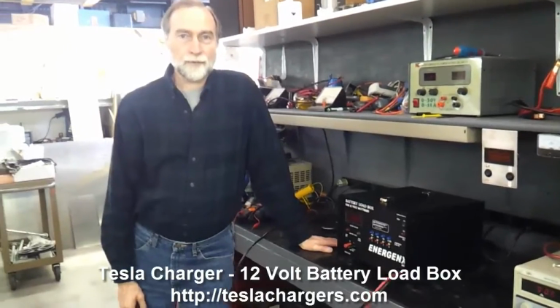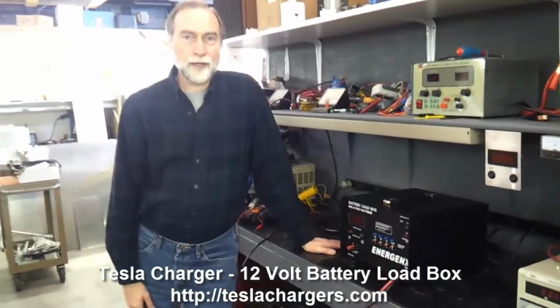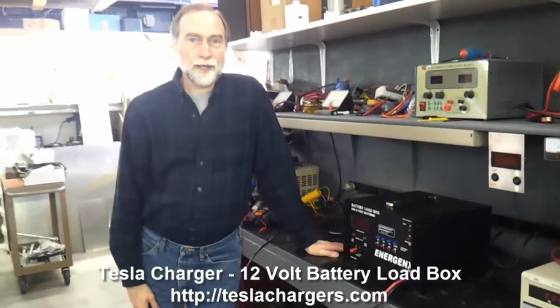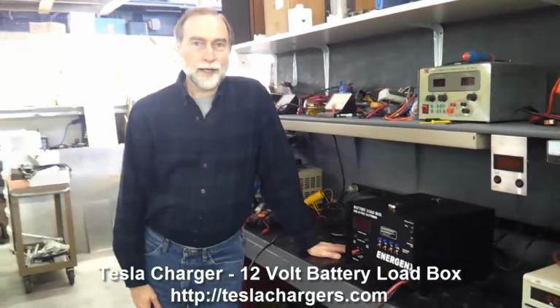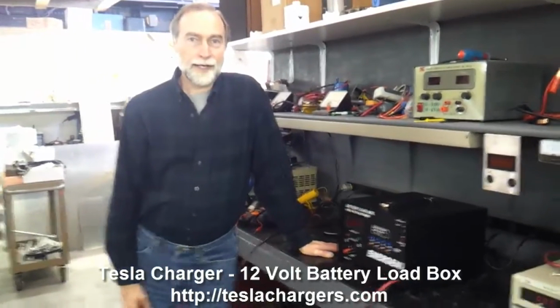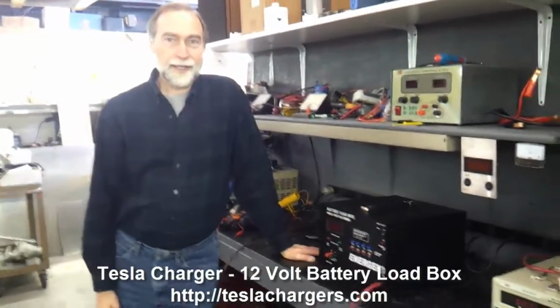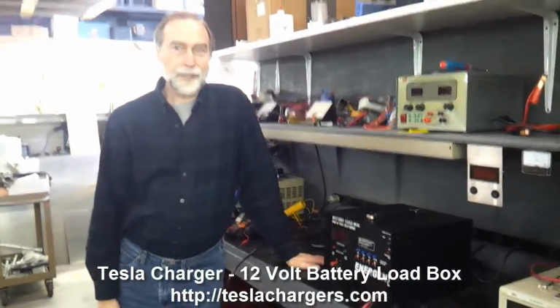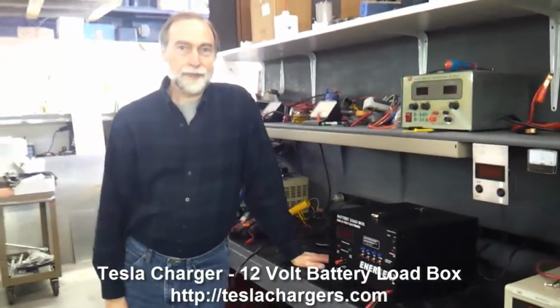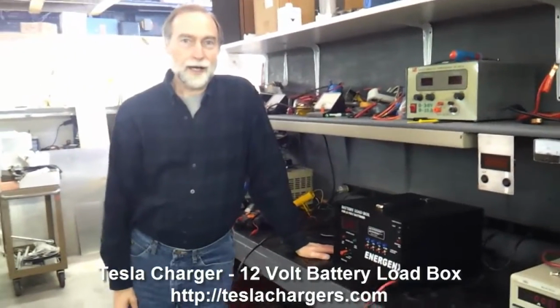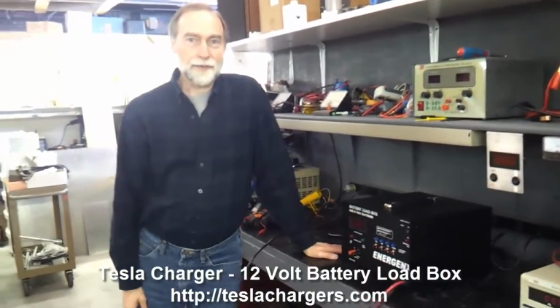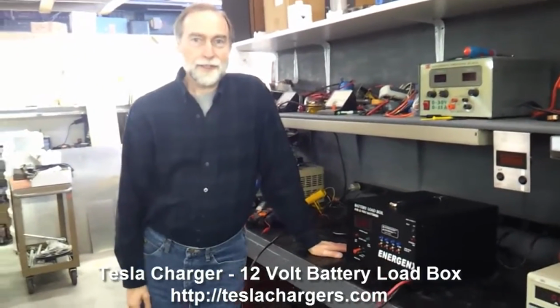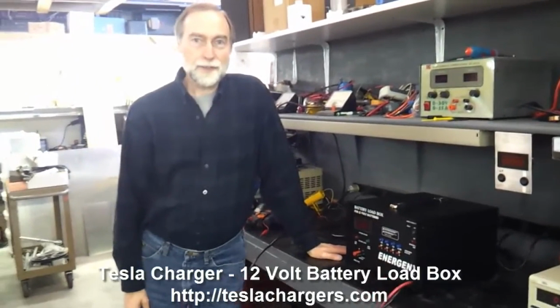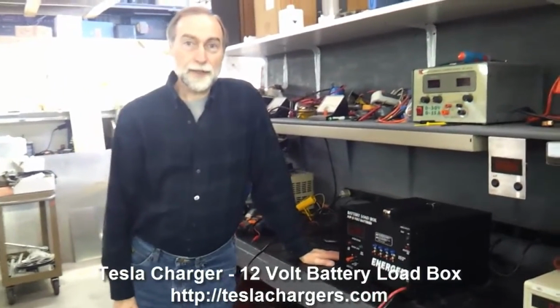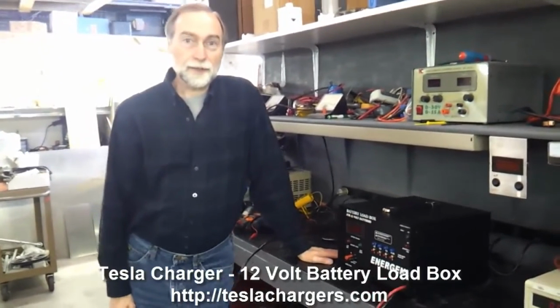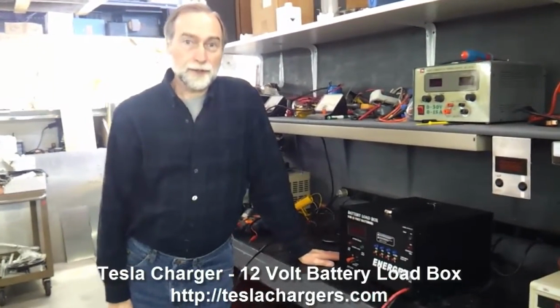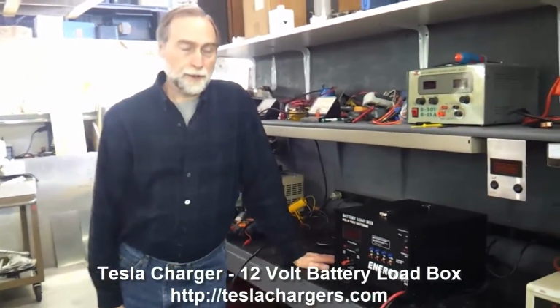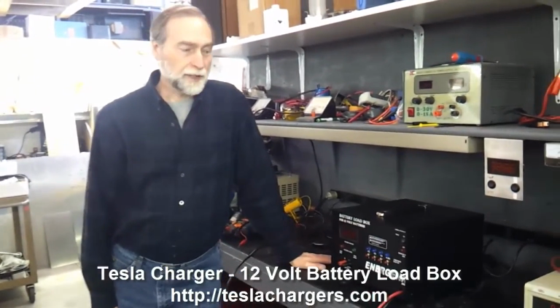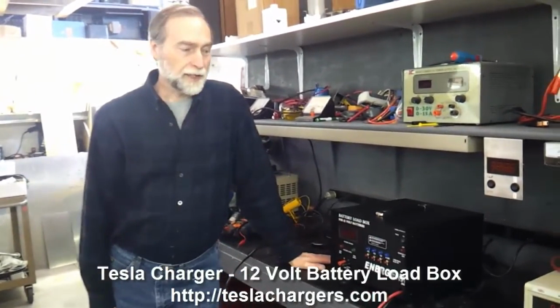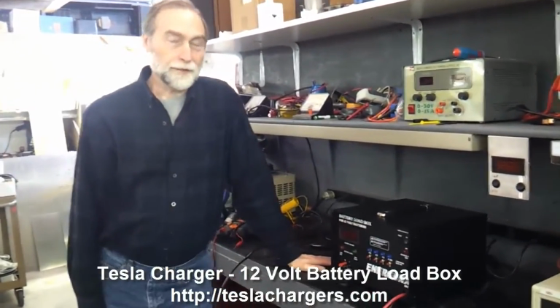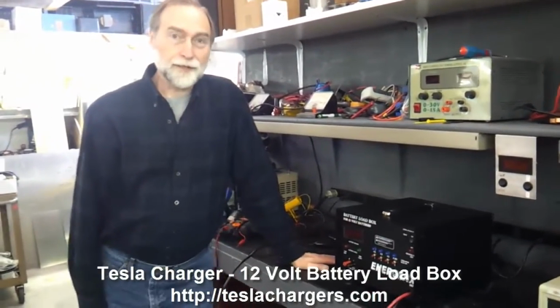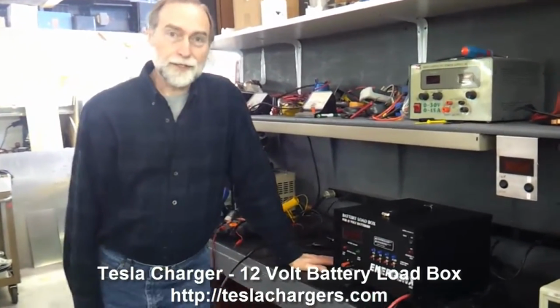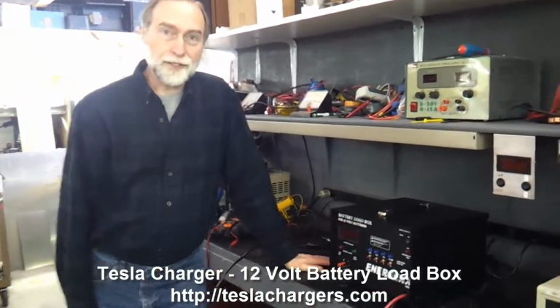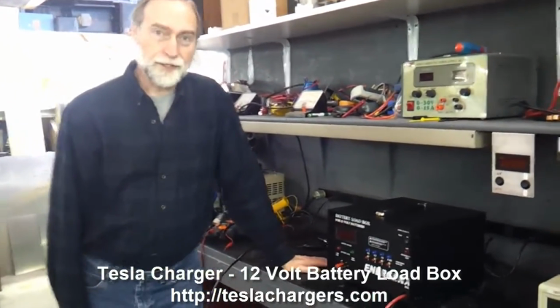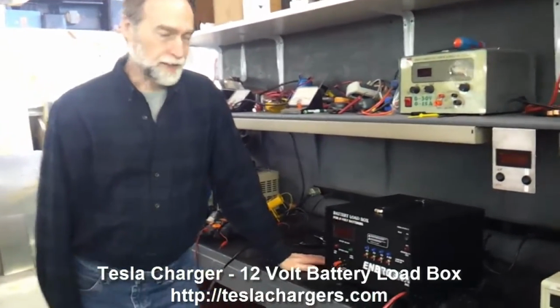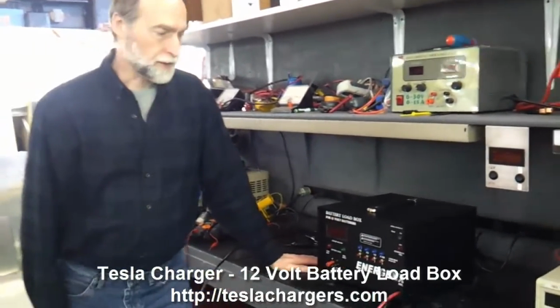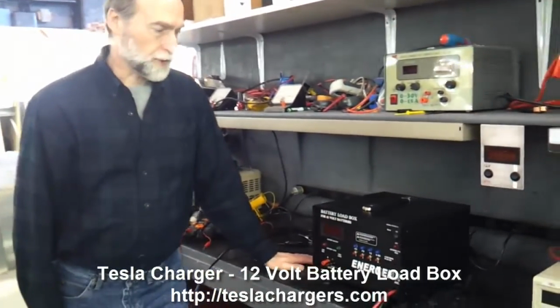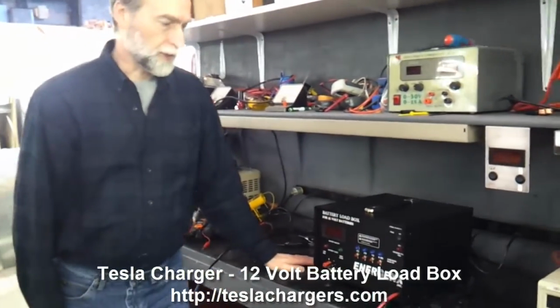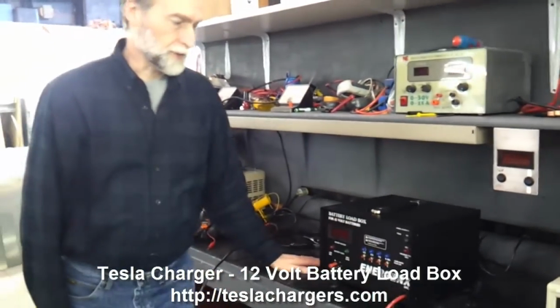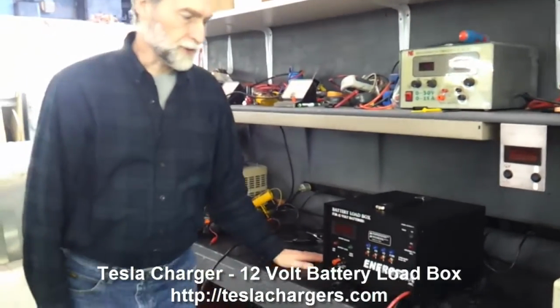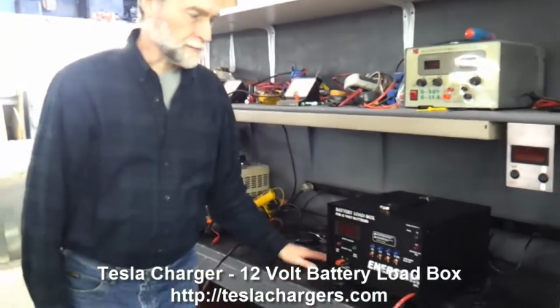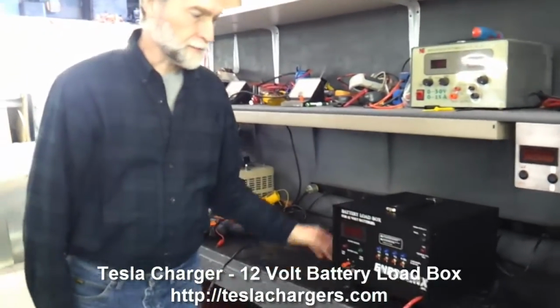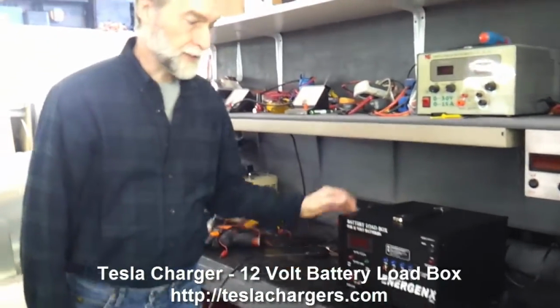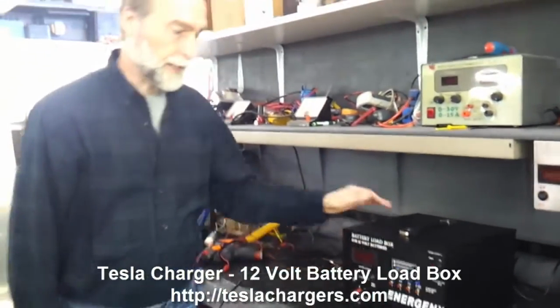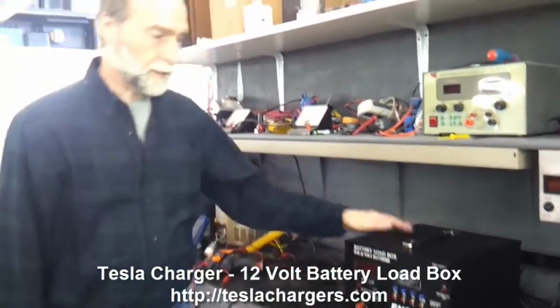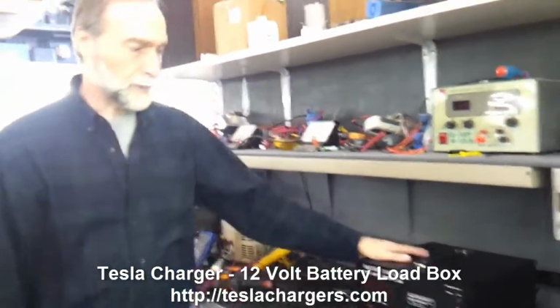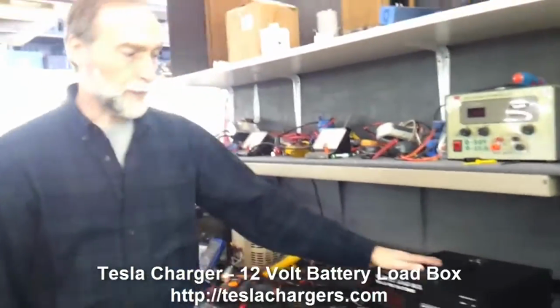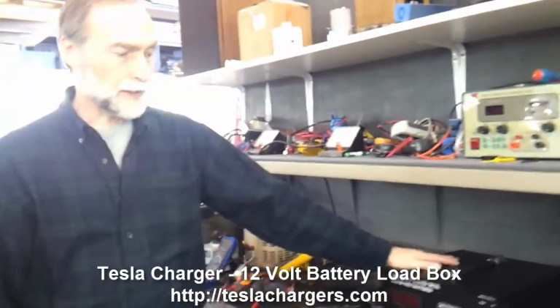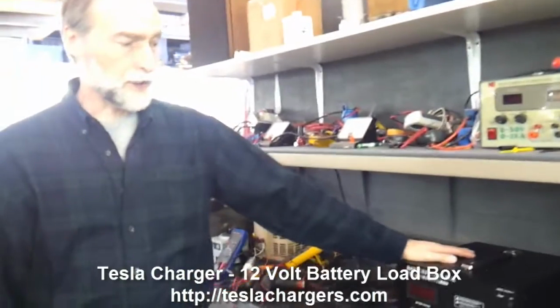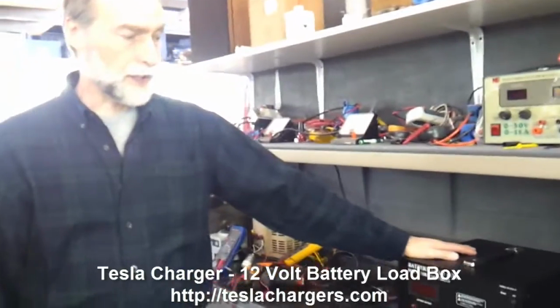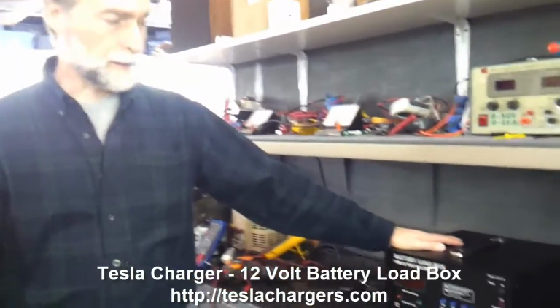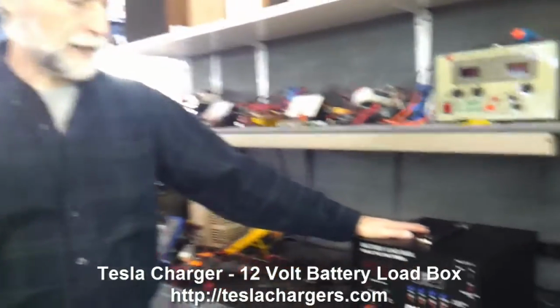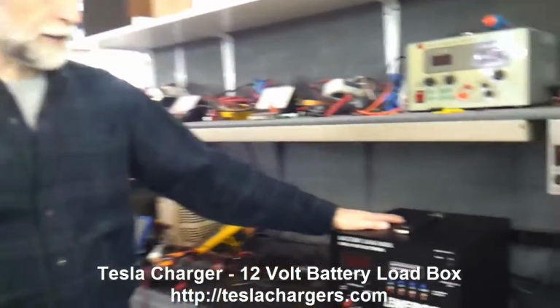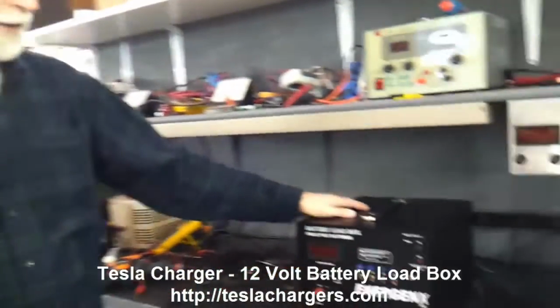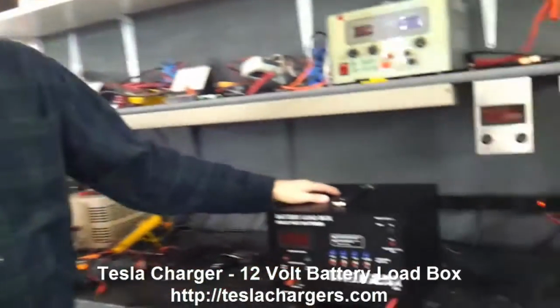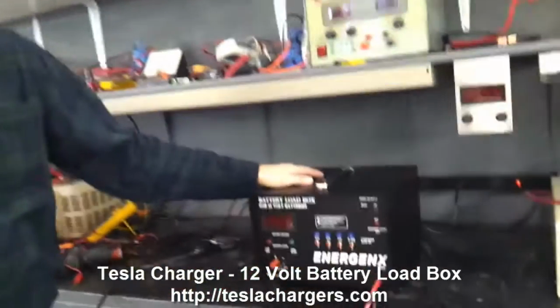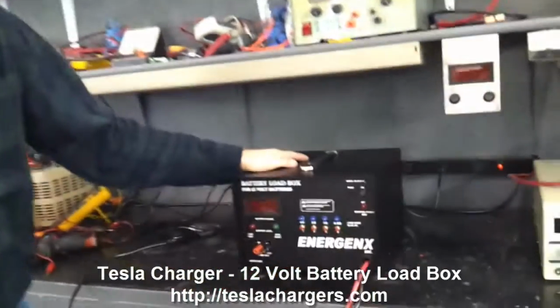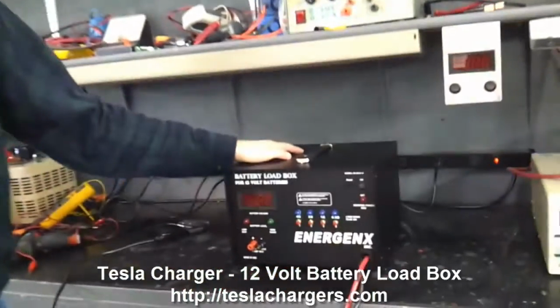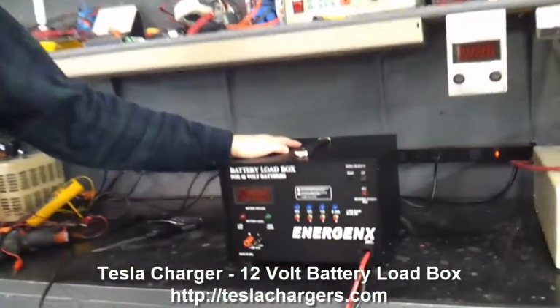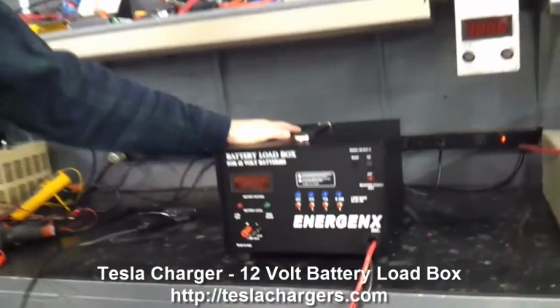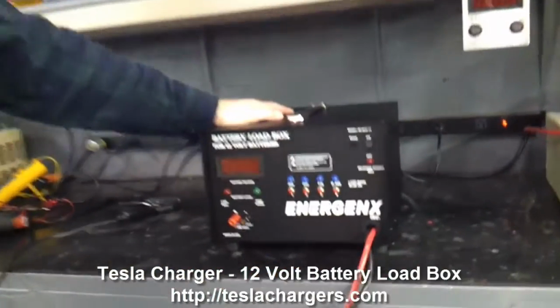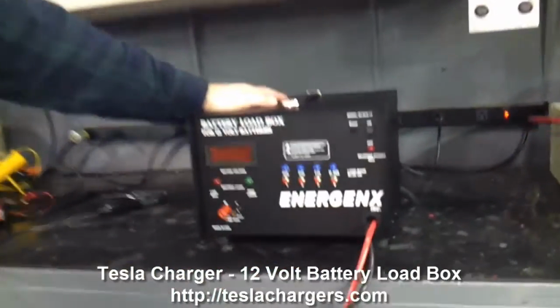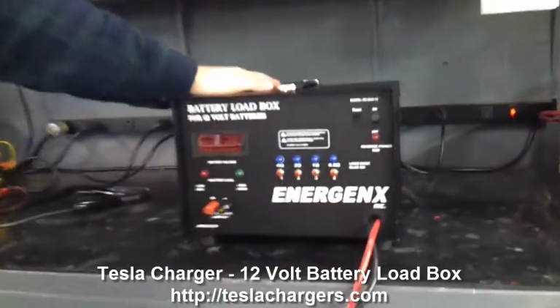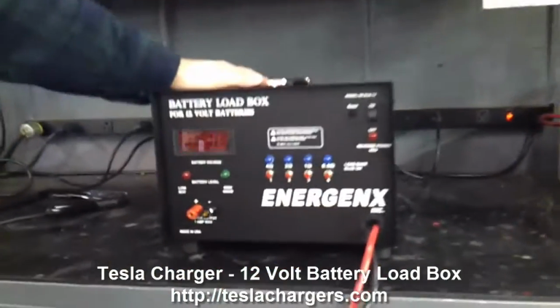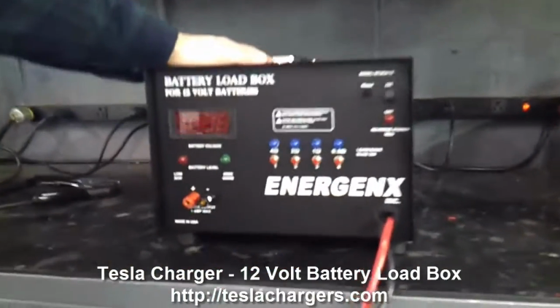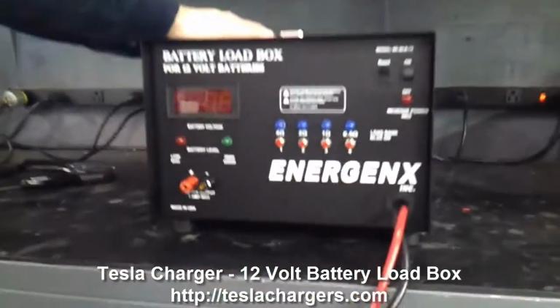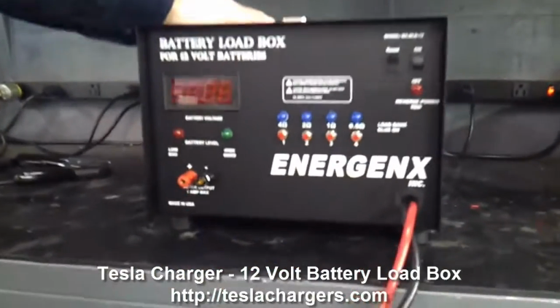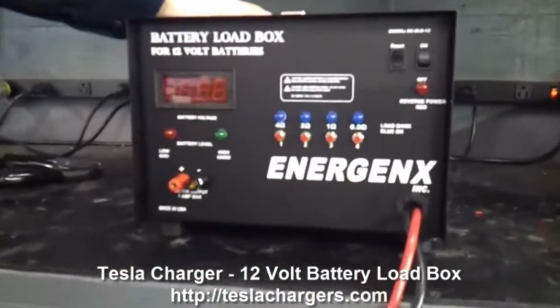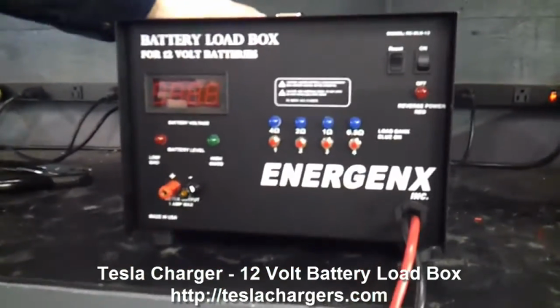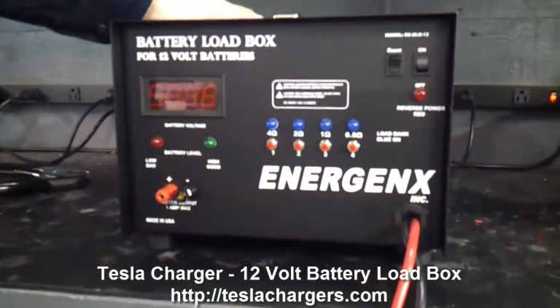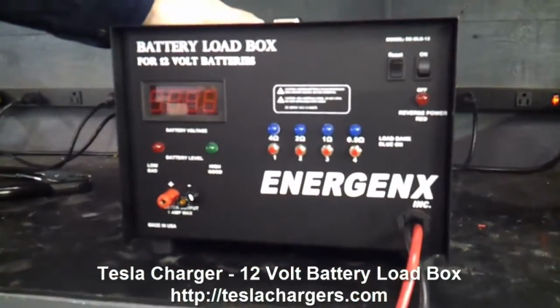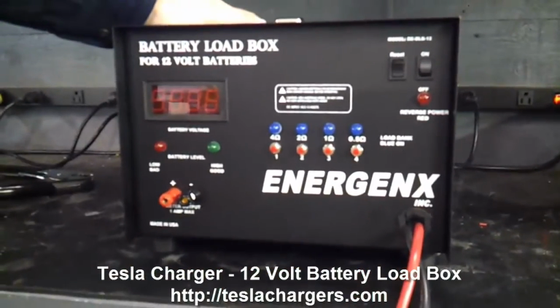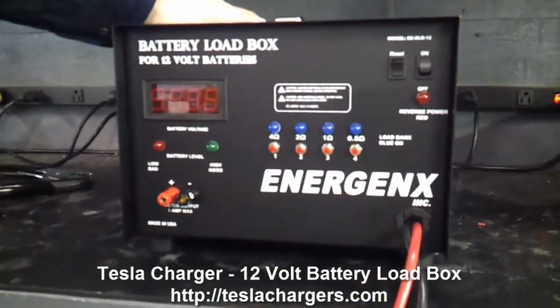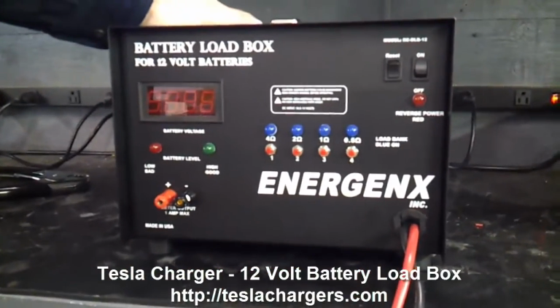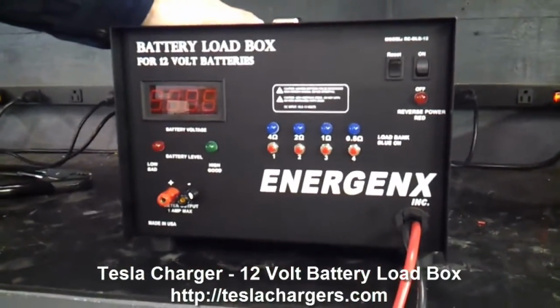Hi again, this is Peter Lindemann and this is Tesla Chargers. Today we want to talk about the Energenics battery load box.